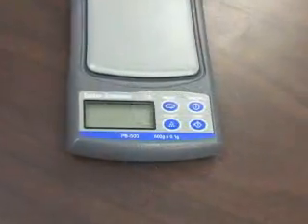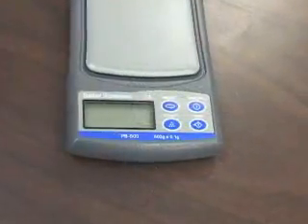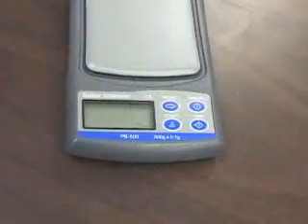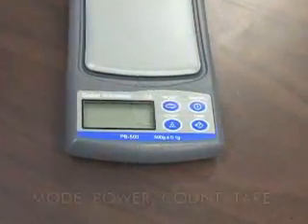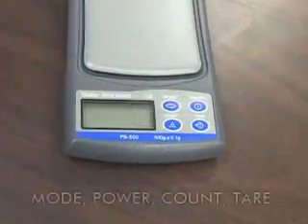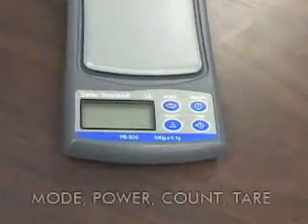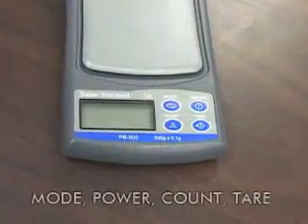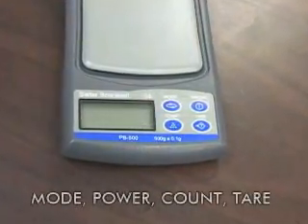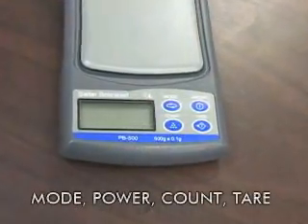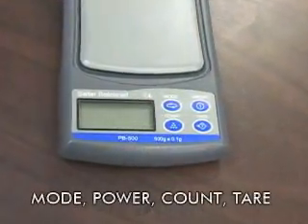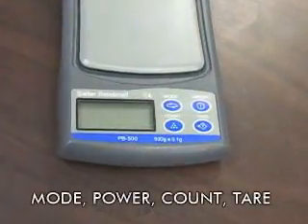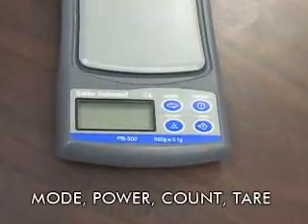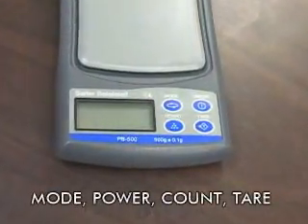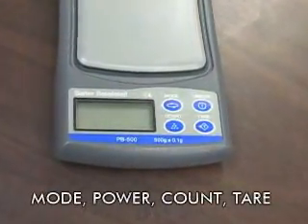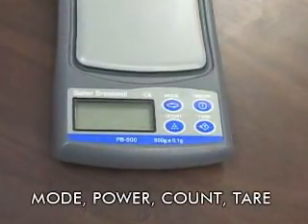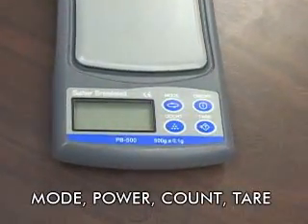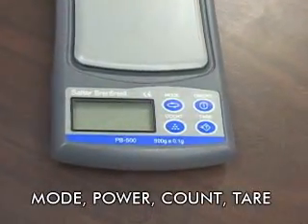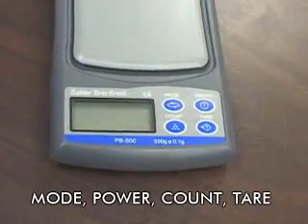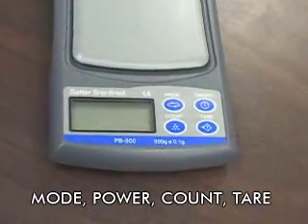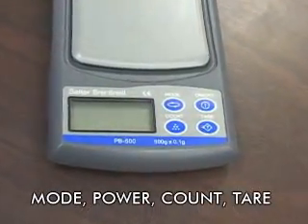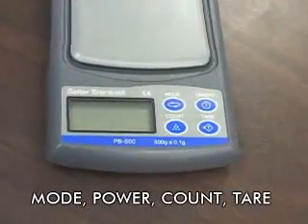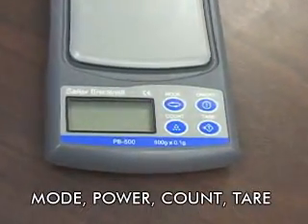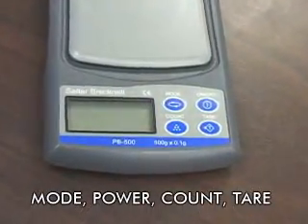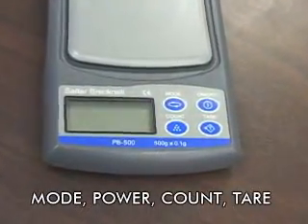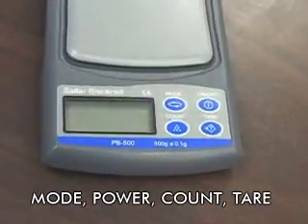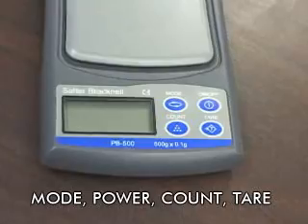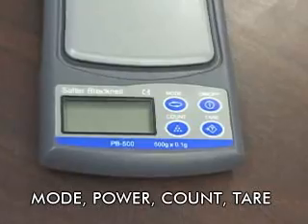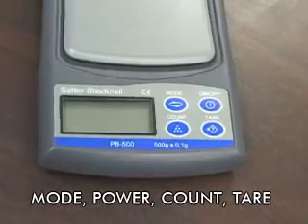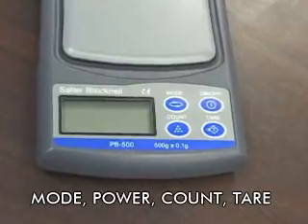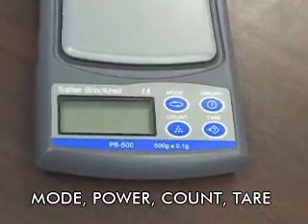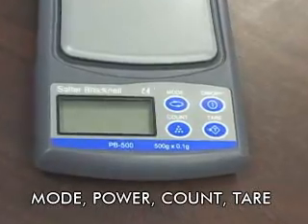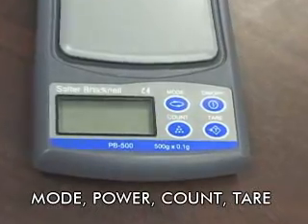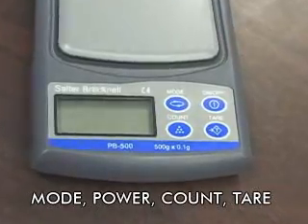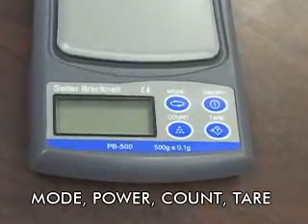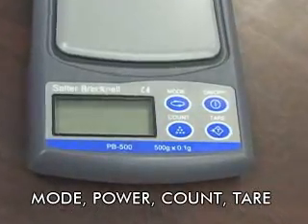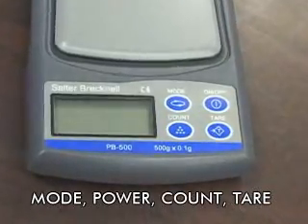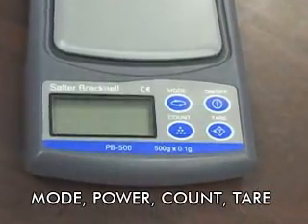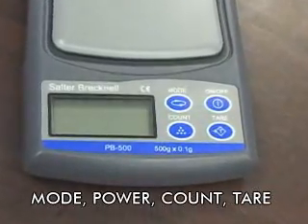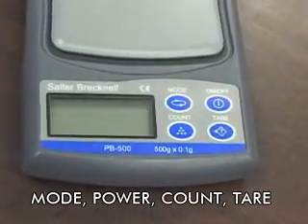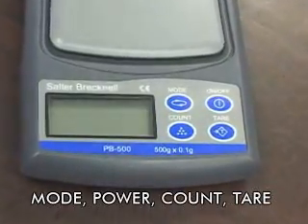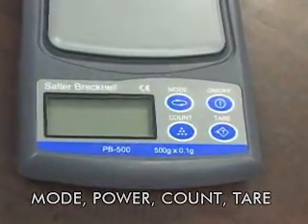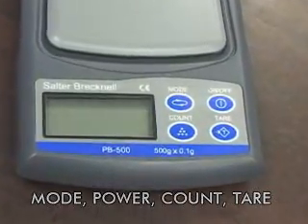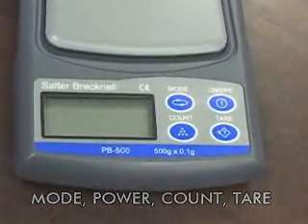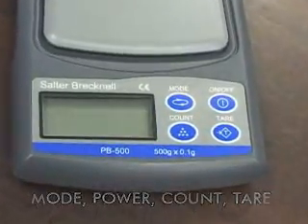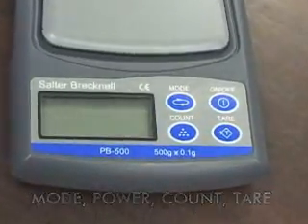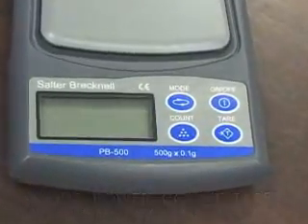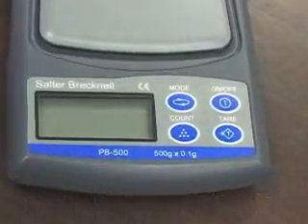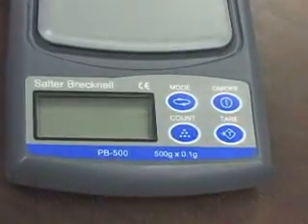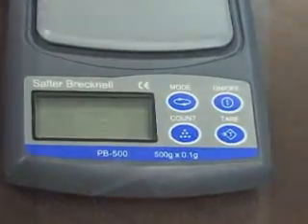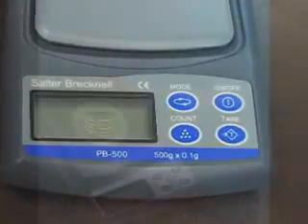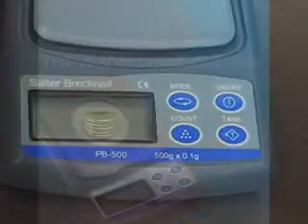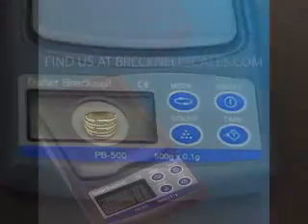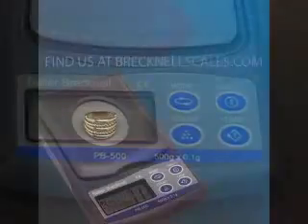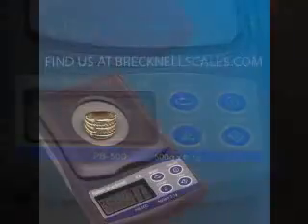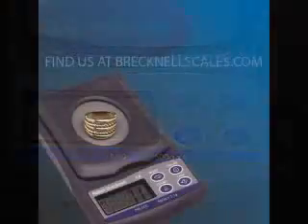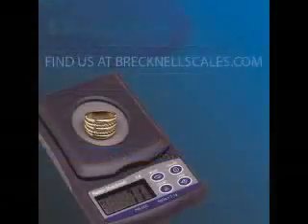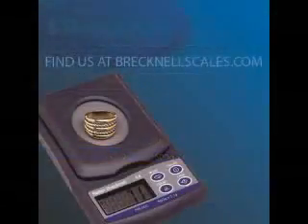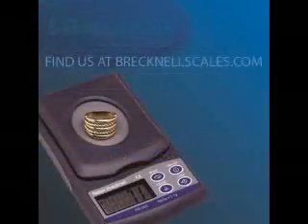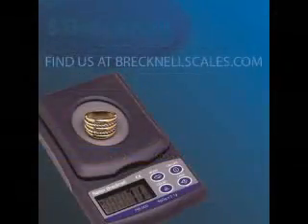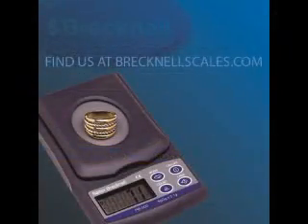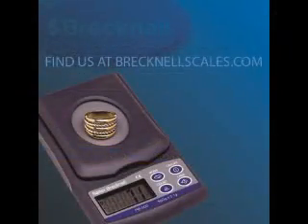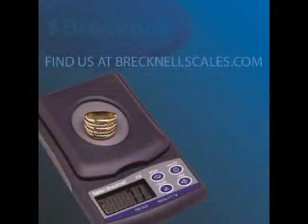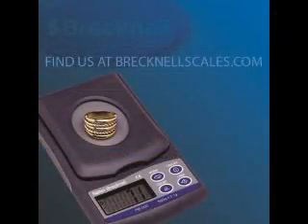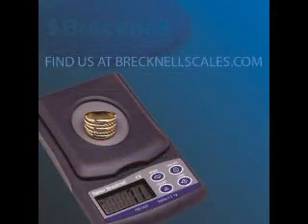Standard features include grams, ounces, pennyweight, and troy ounce weighing modes, parts counting, and an auto power off to enhance battery life.